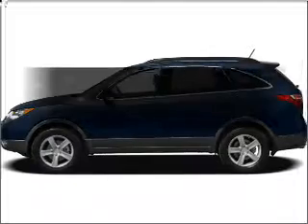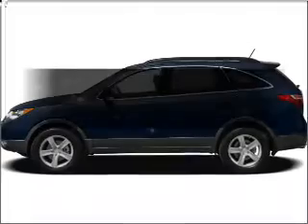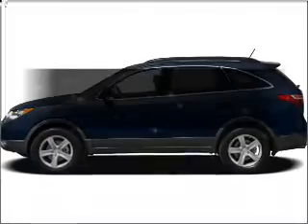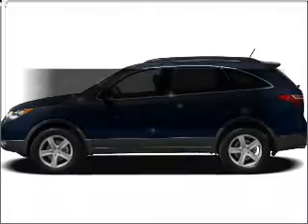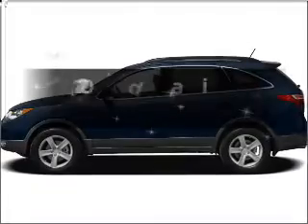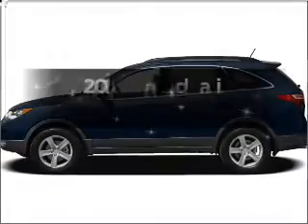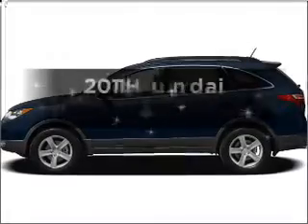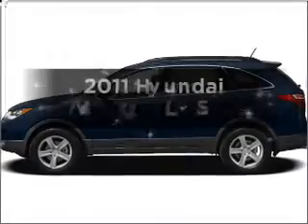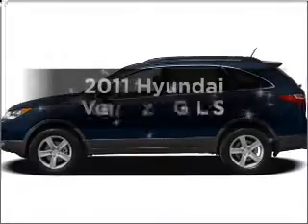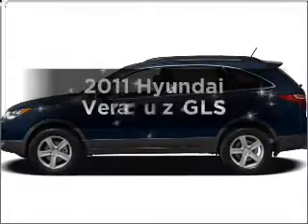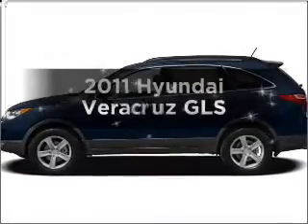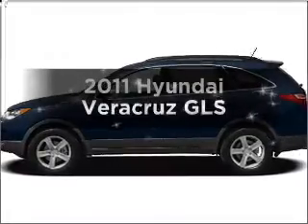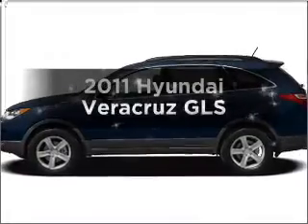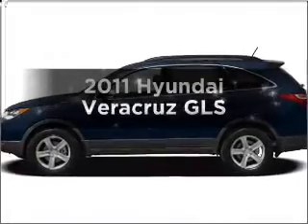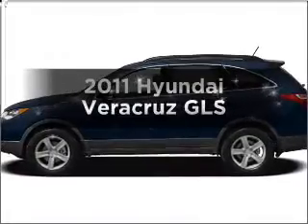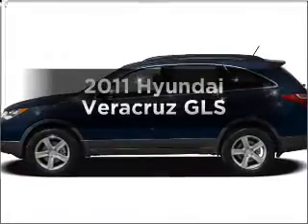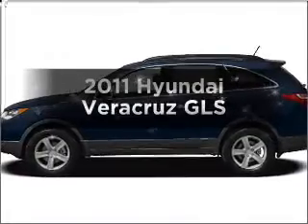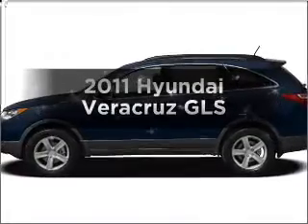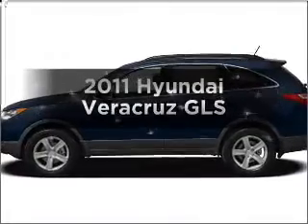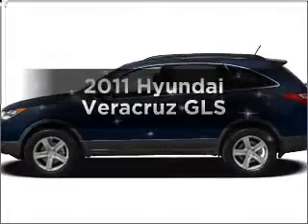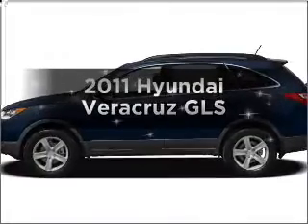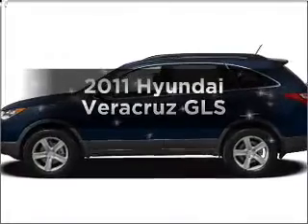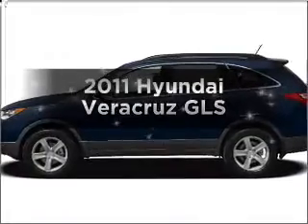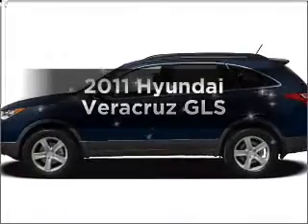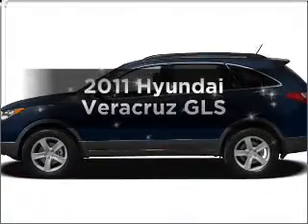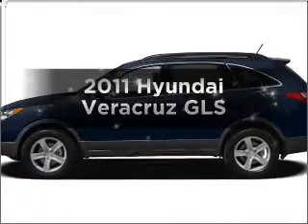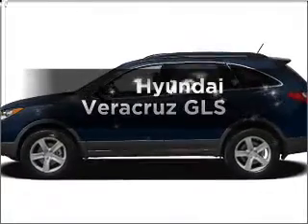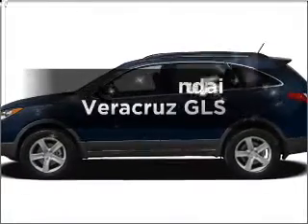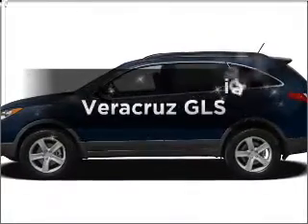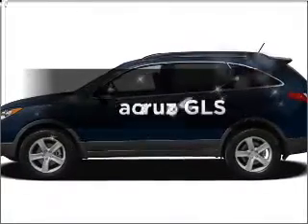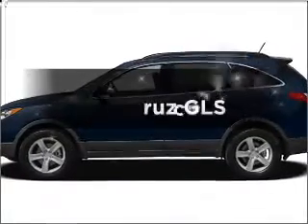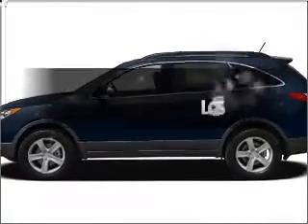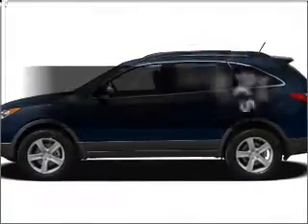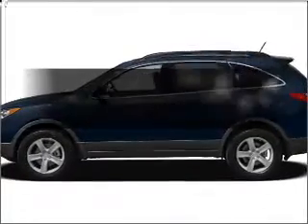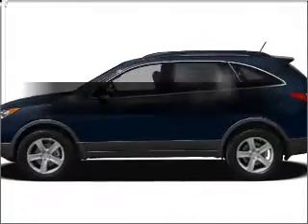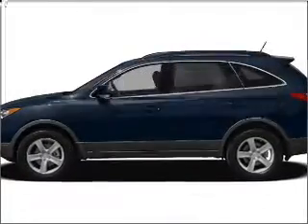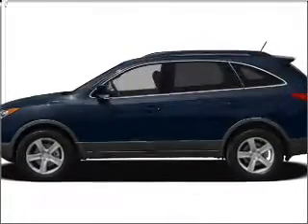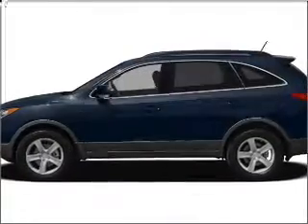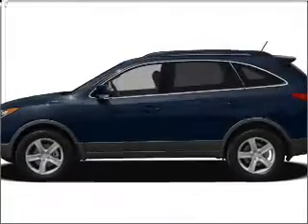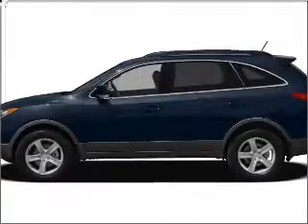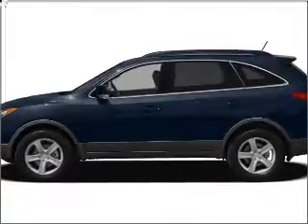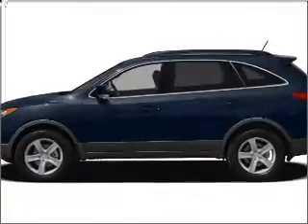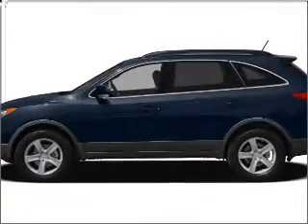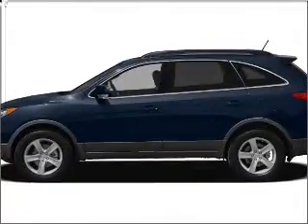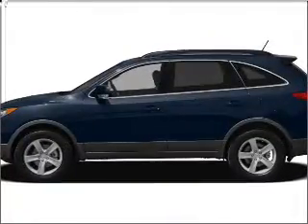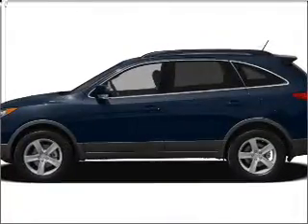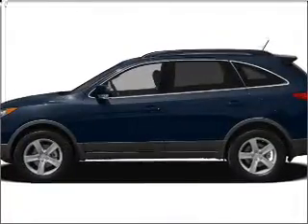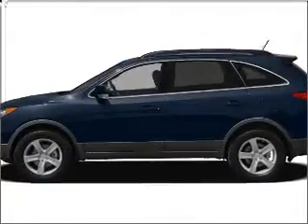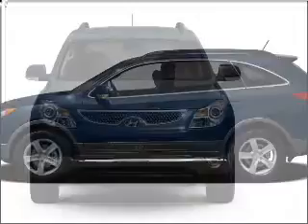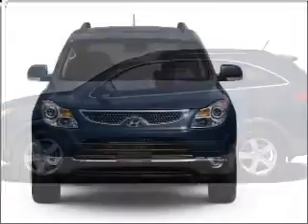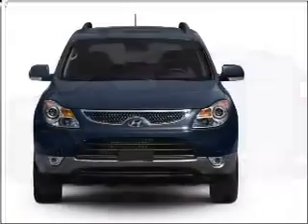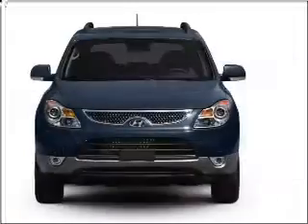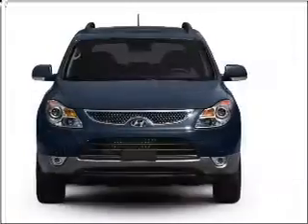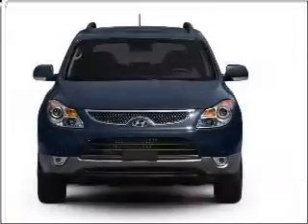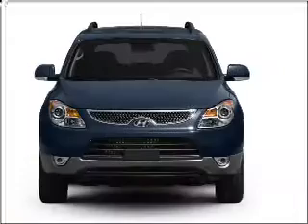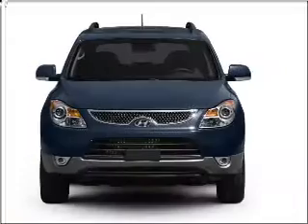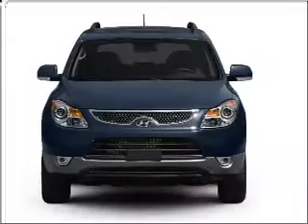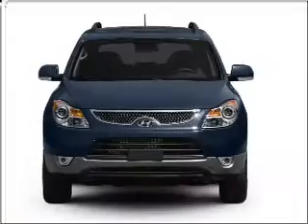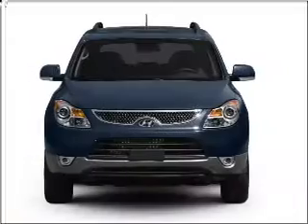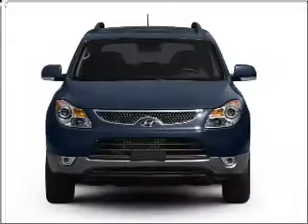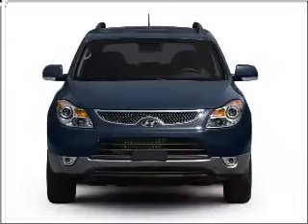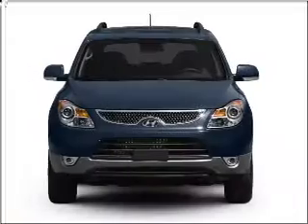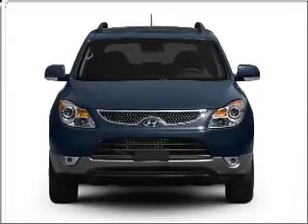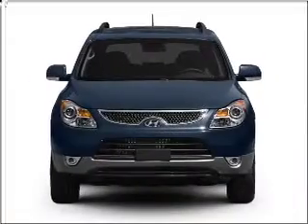Introducing the 2011 Hyundai Veracruz. Everything you need under one roof with this great vehicle.